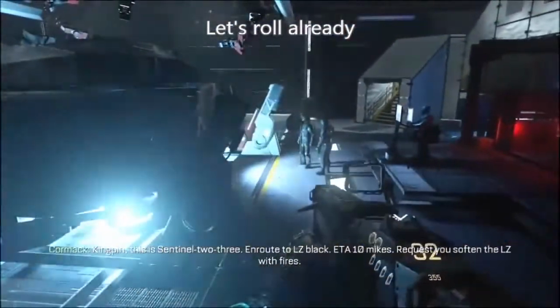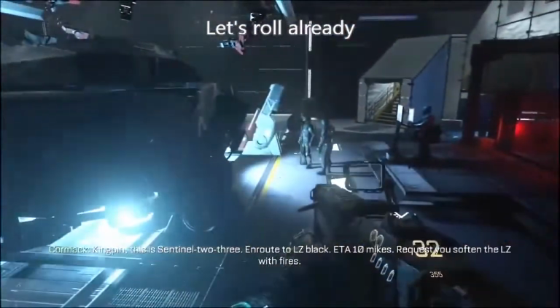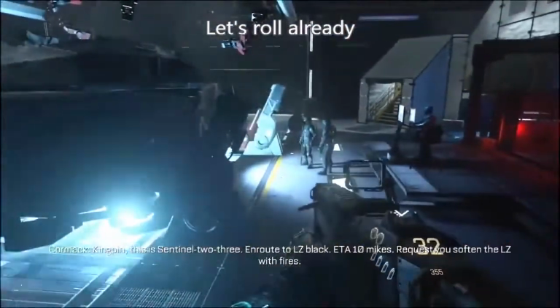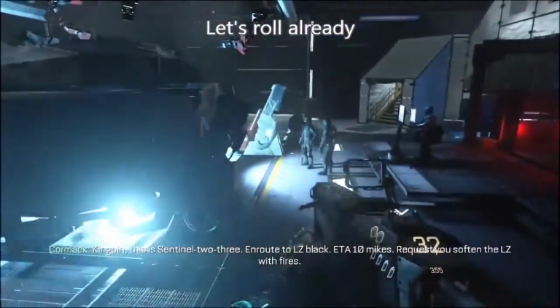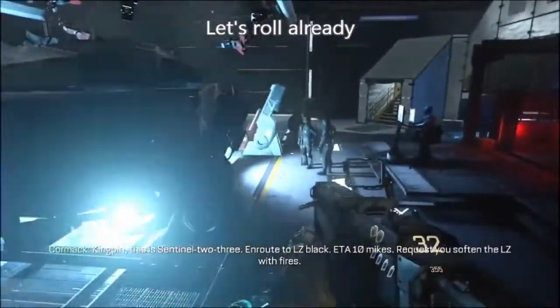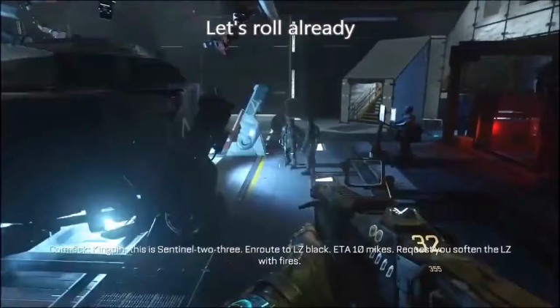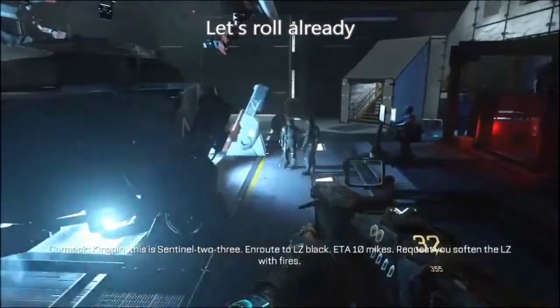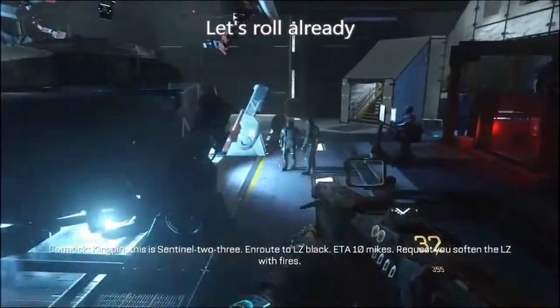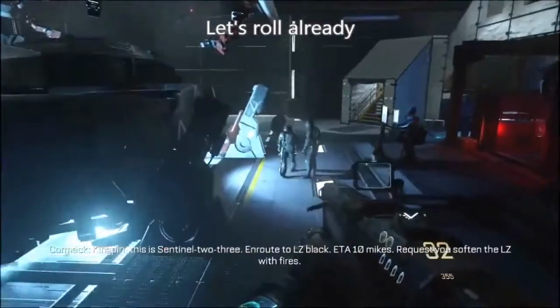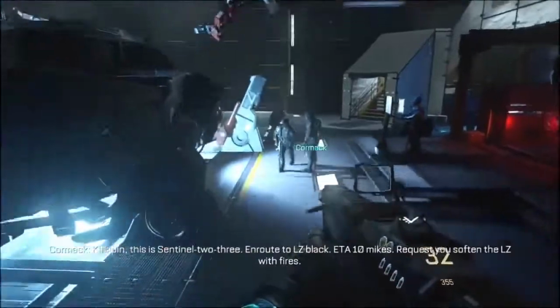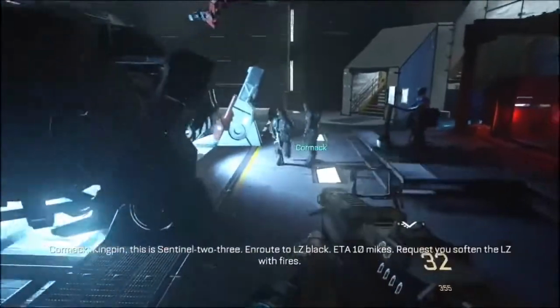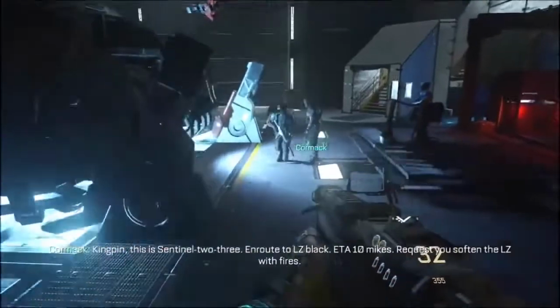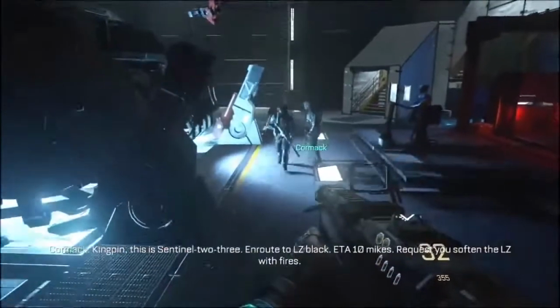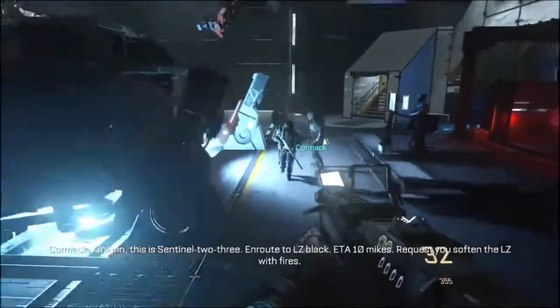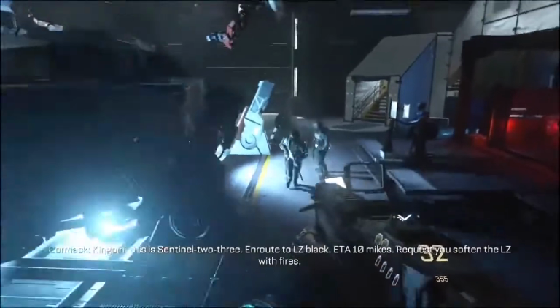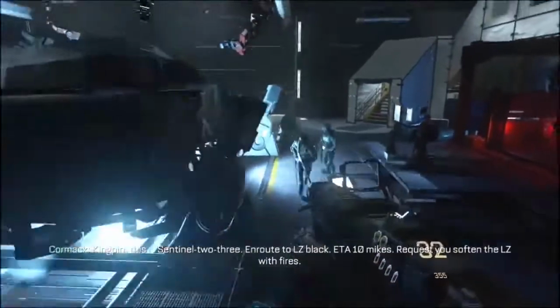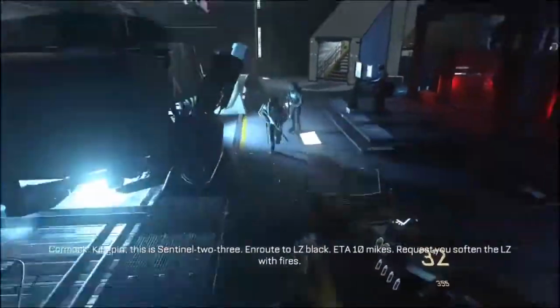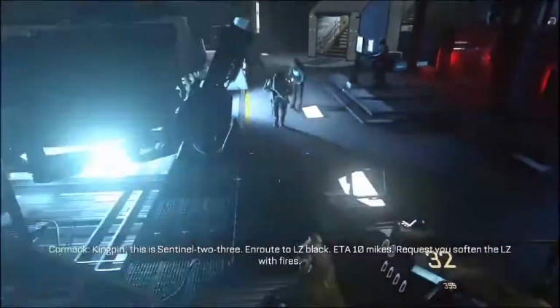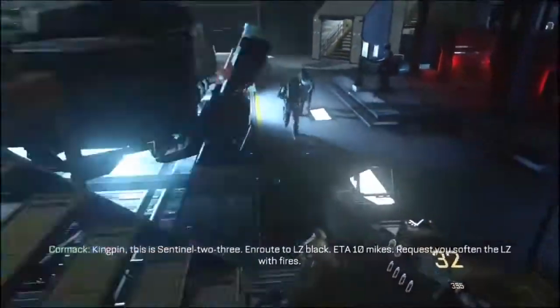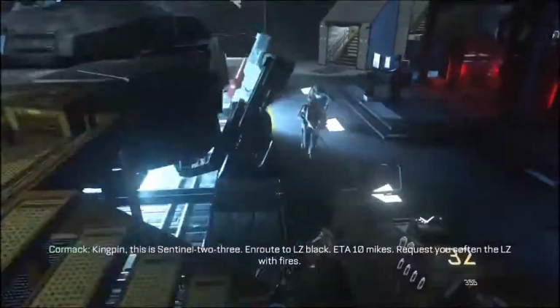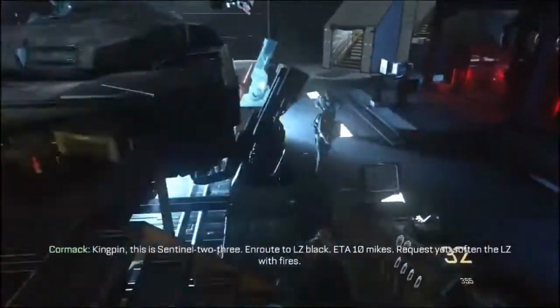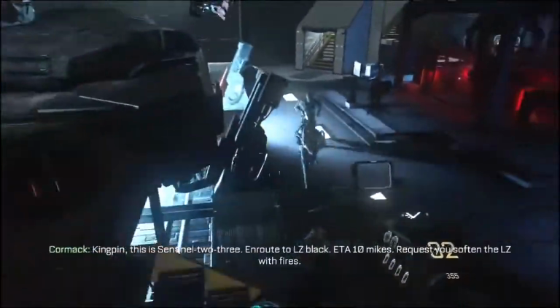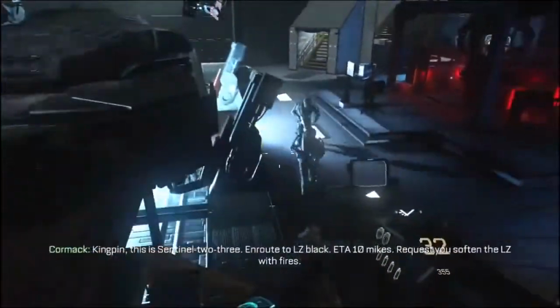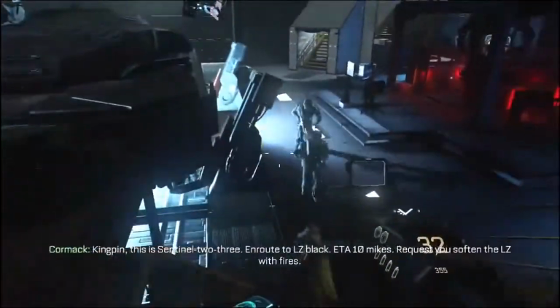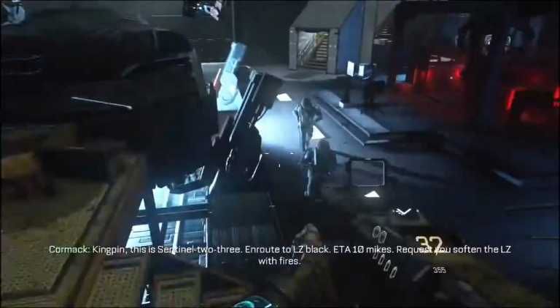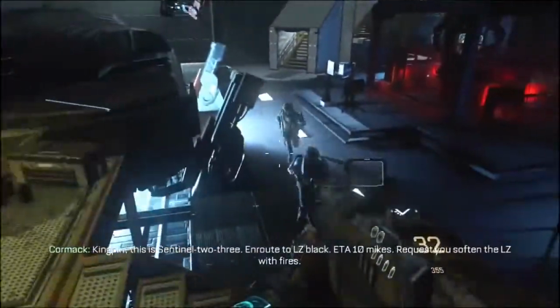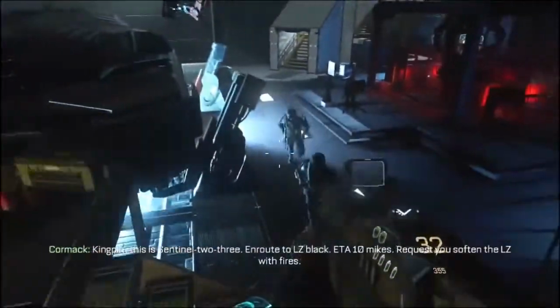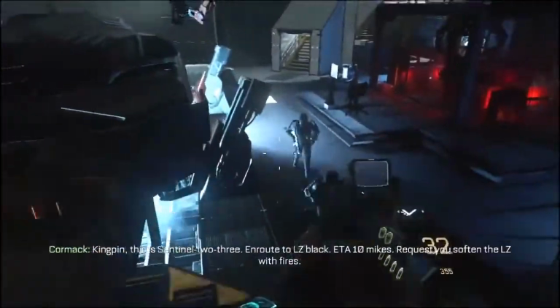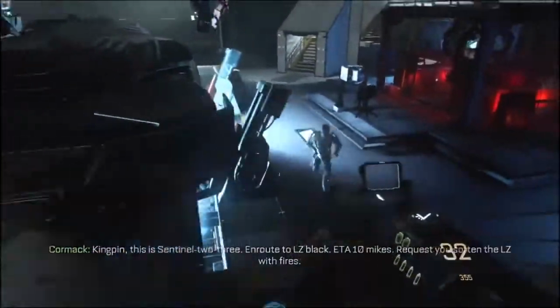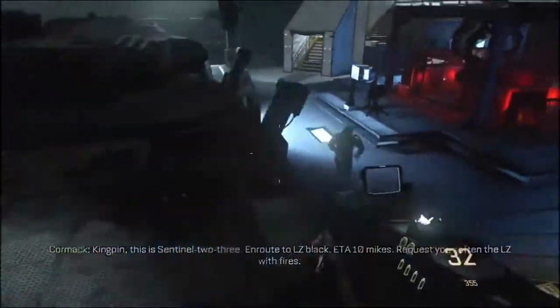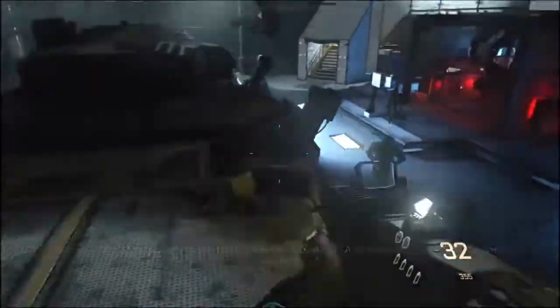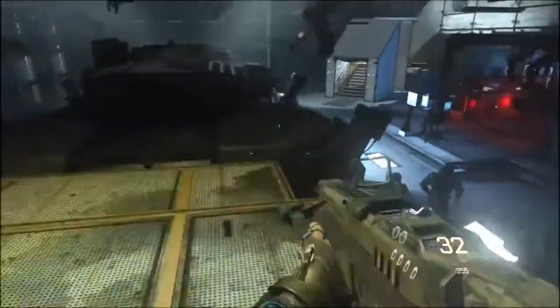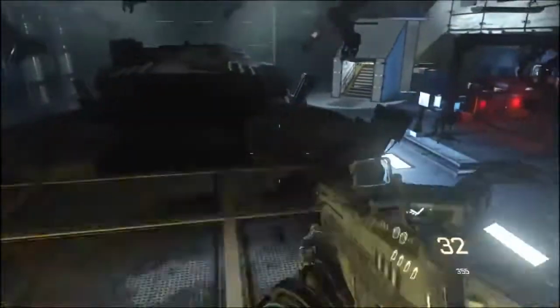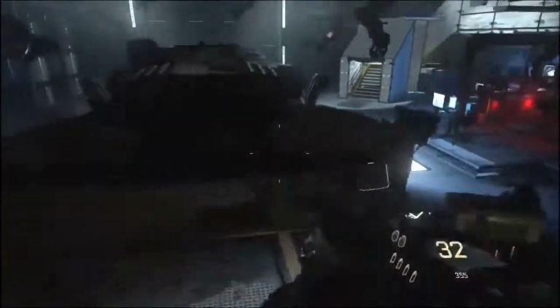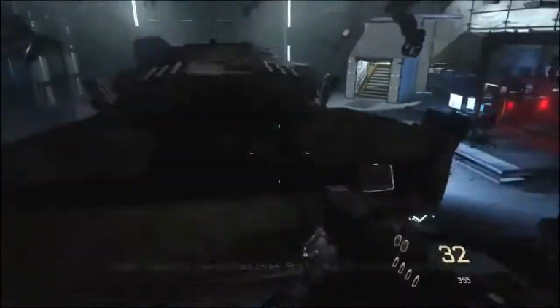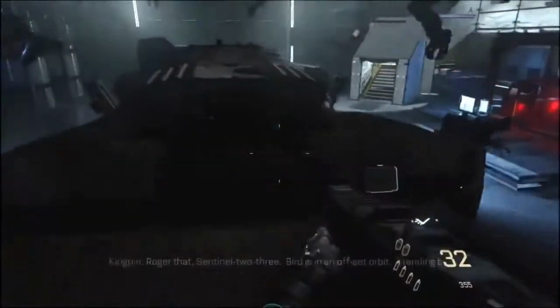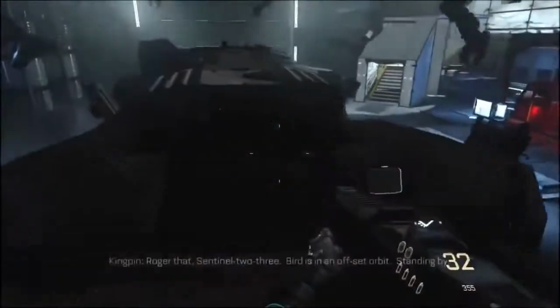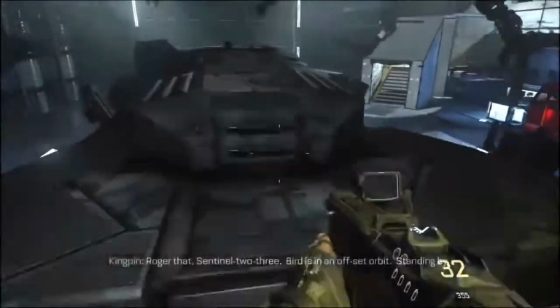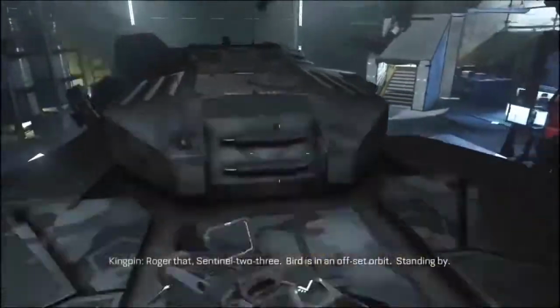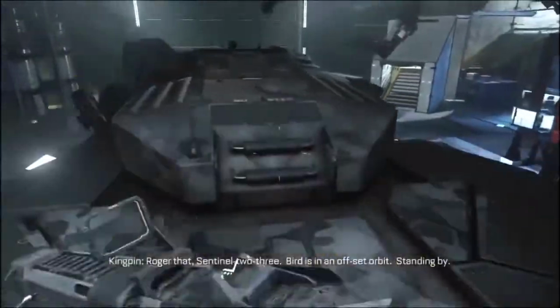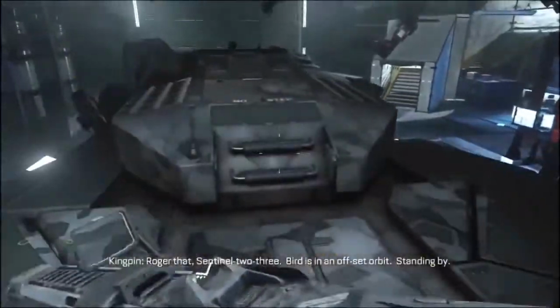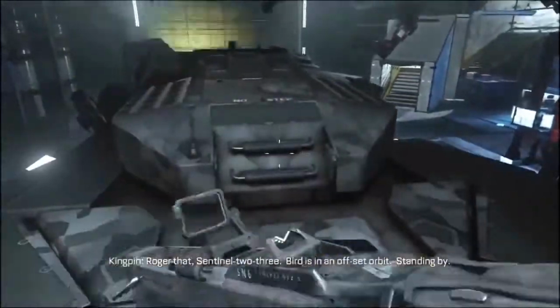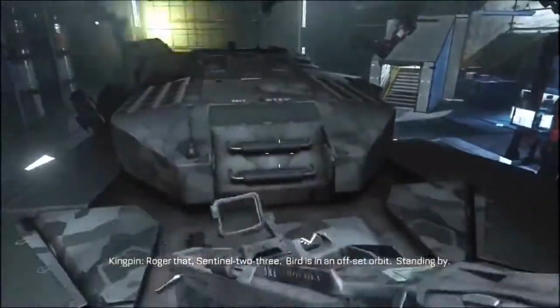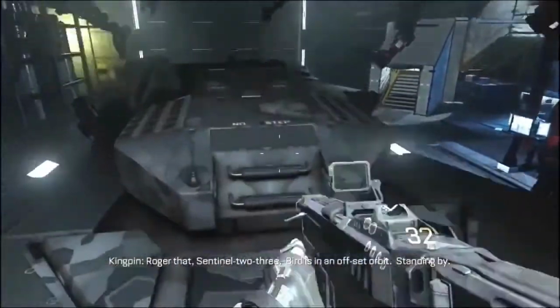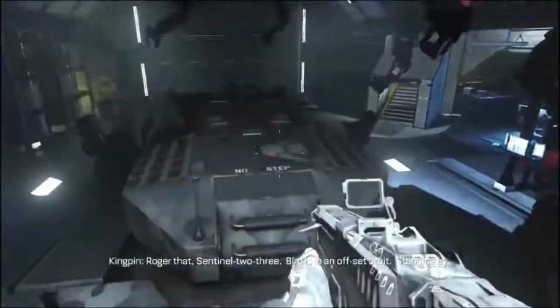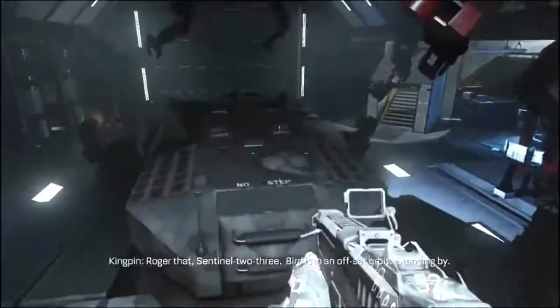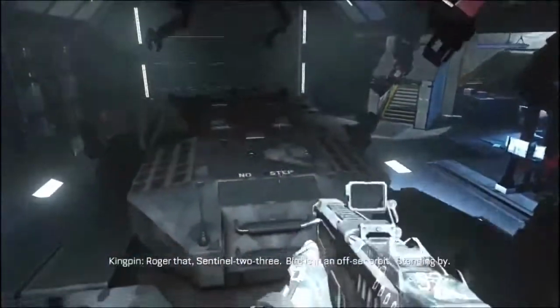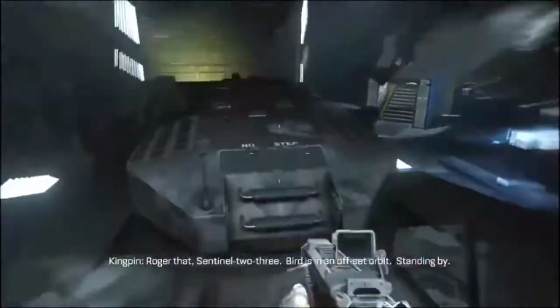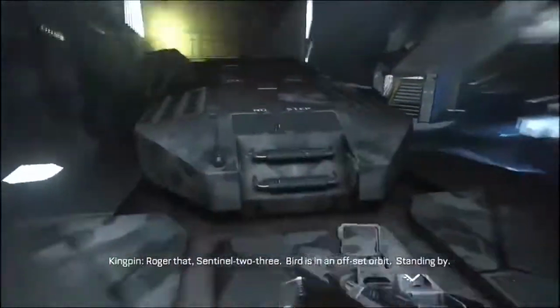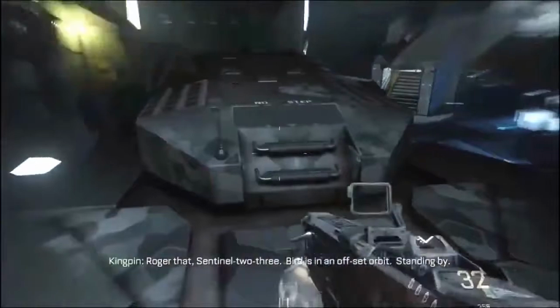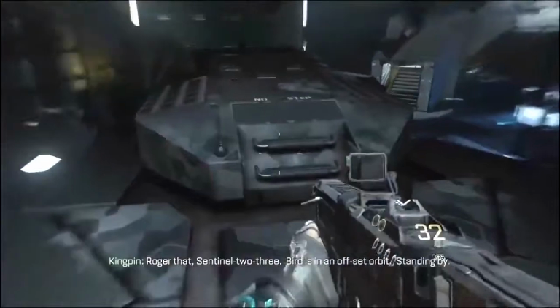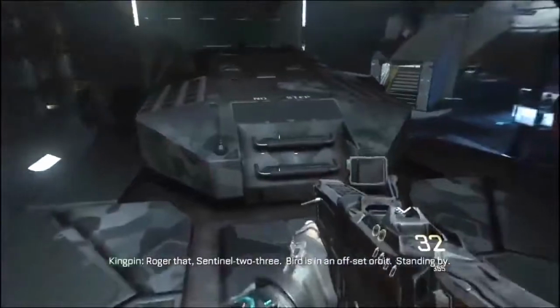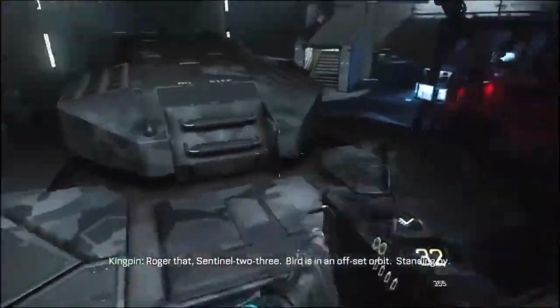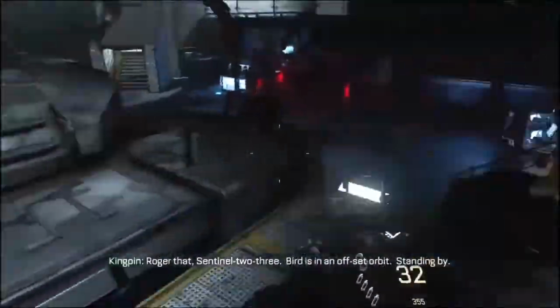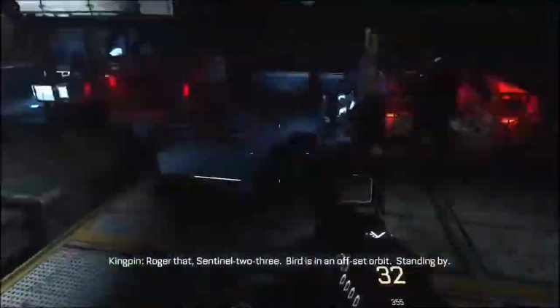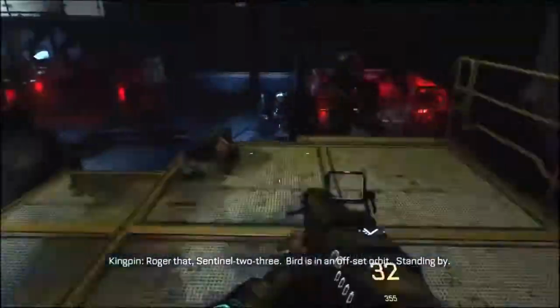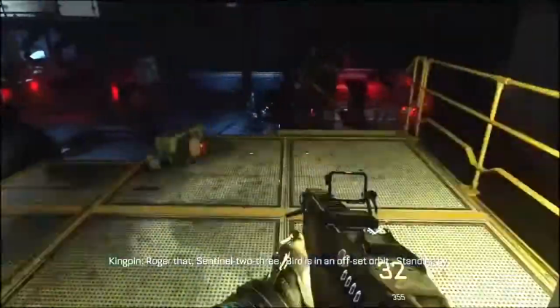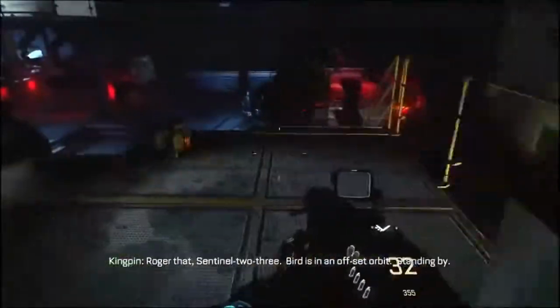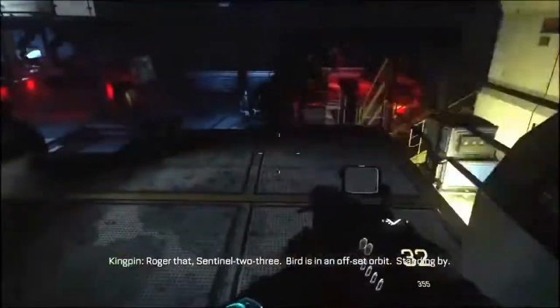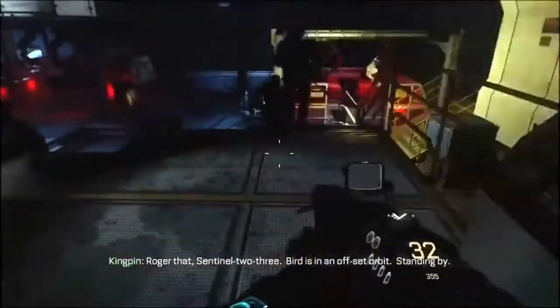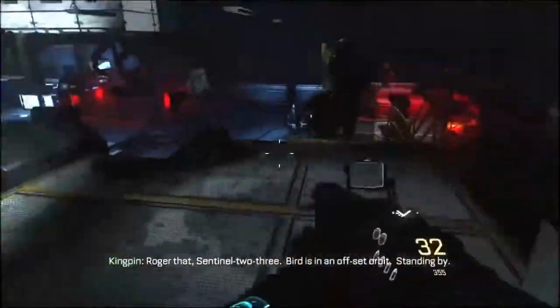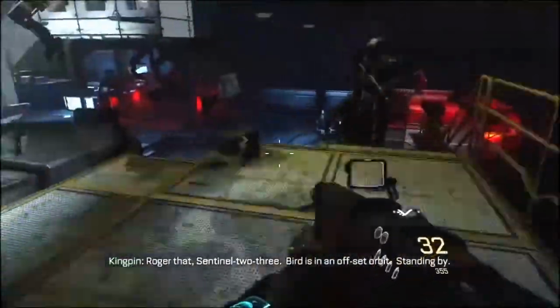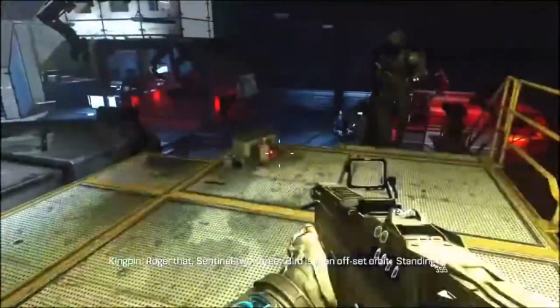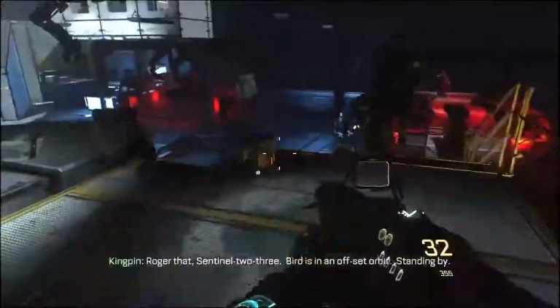En route to LZ Black. ETA 10-. Request to soften the LZ with fire. Roger that, Sentinel-2-3. Bird is in an offset orbit. Standing by.